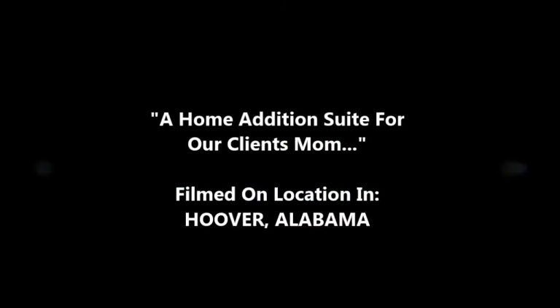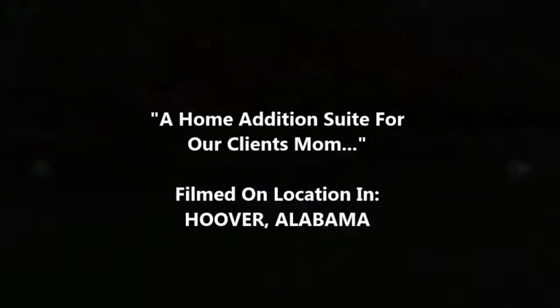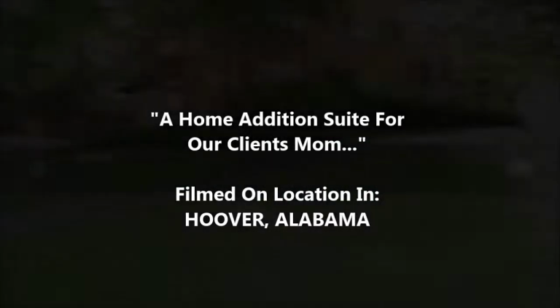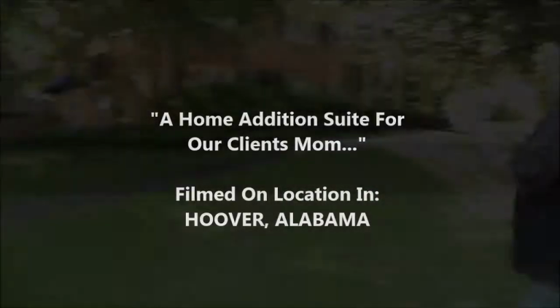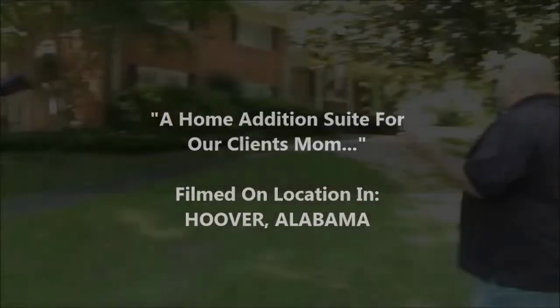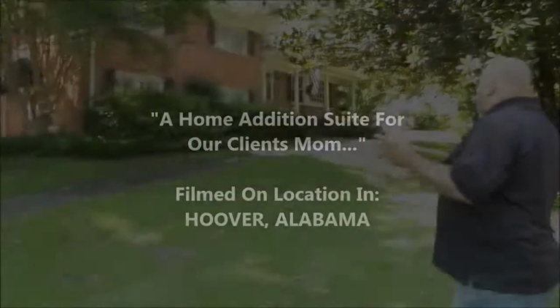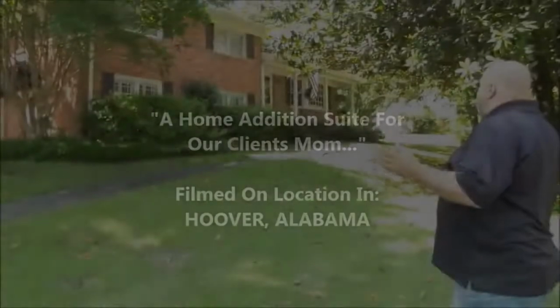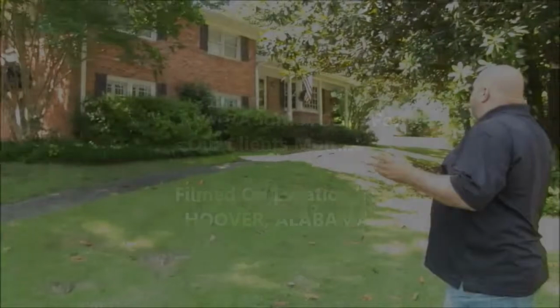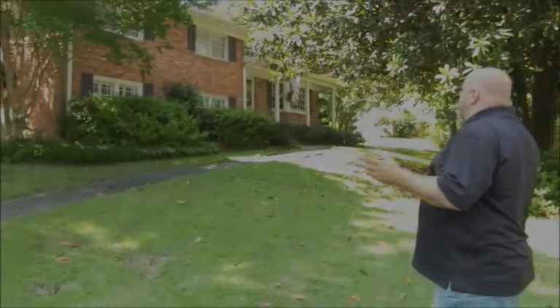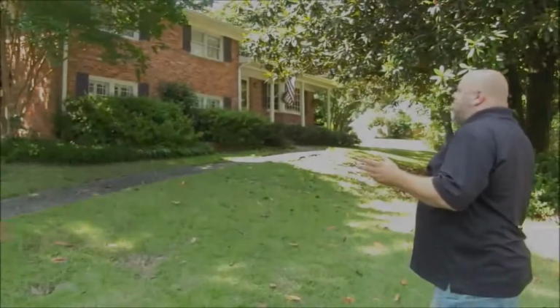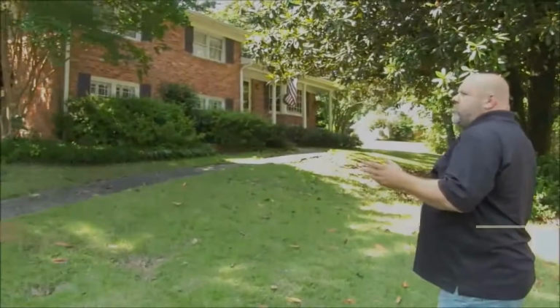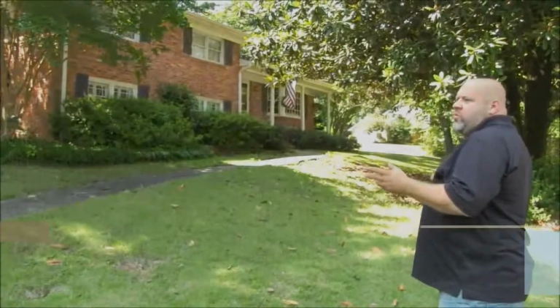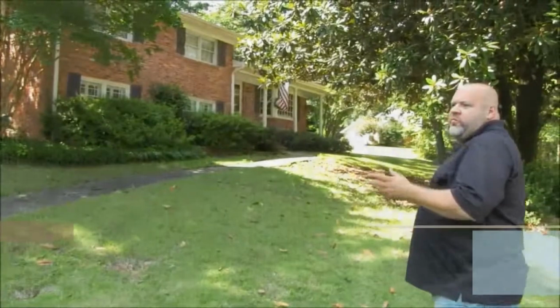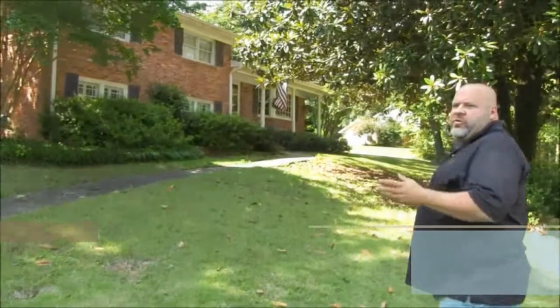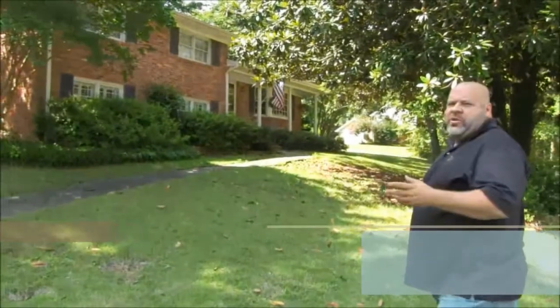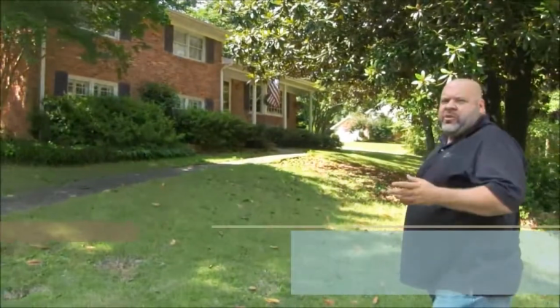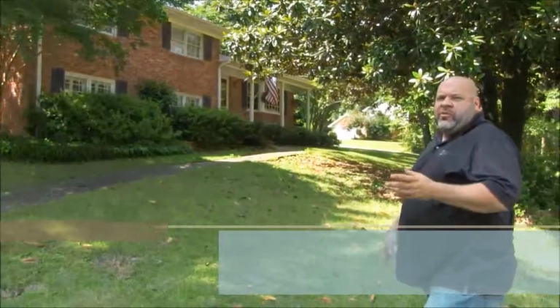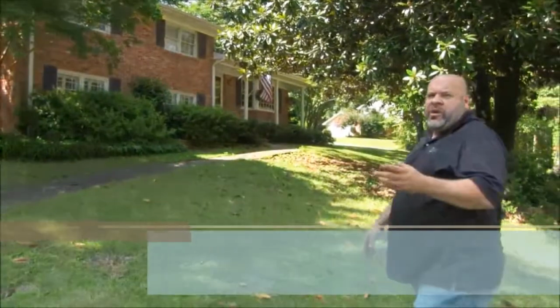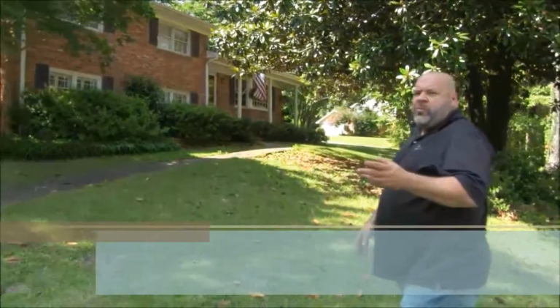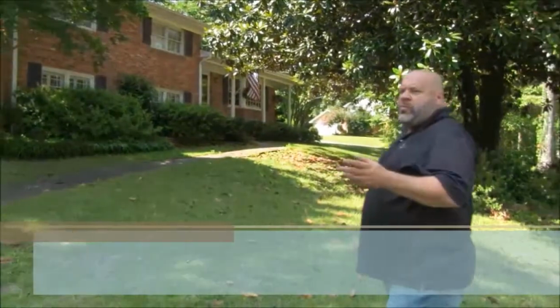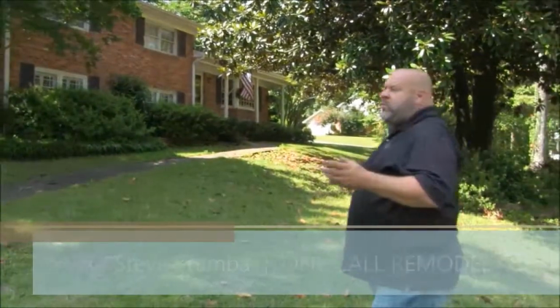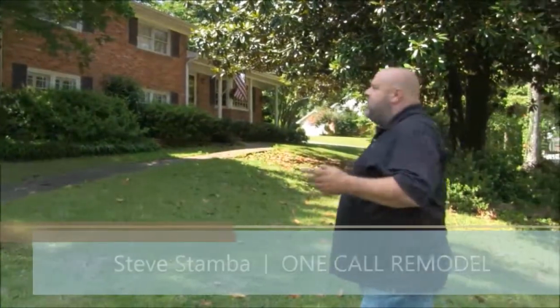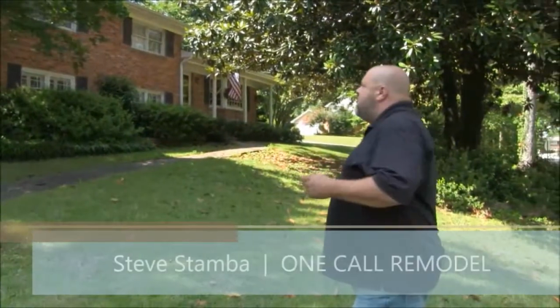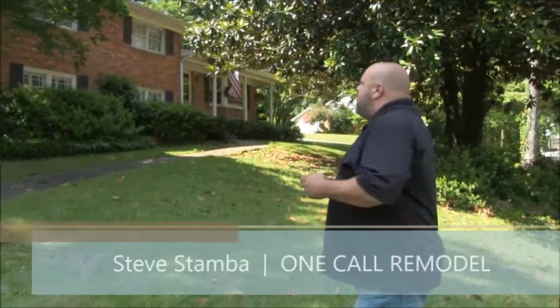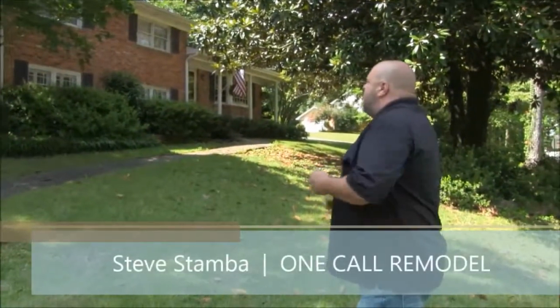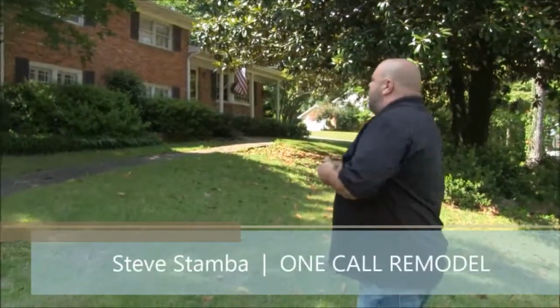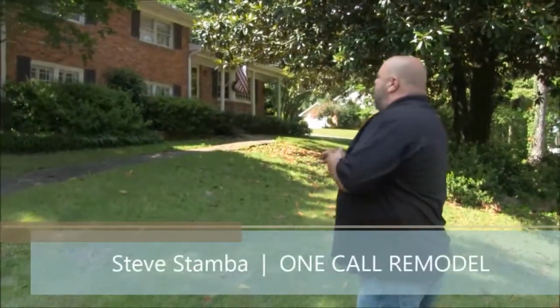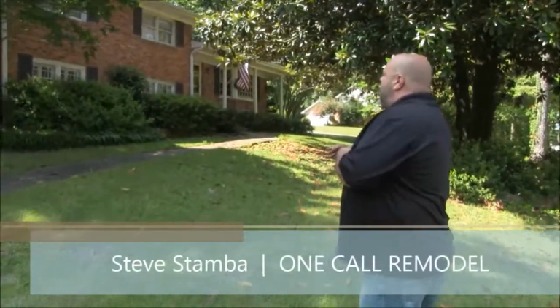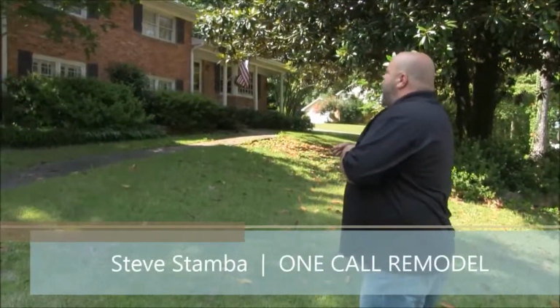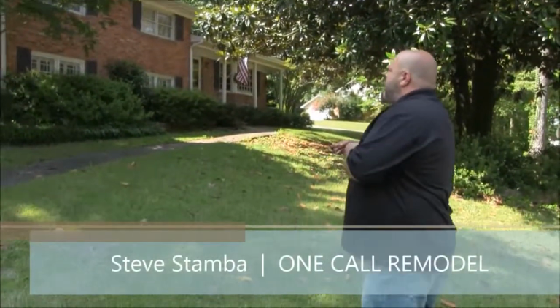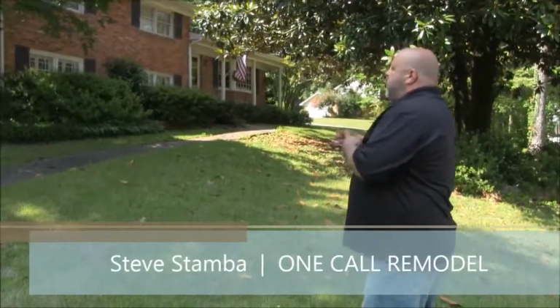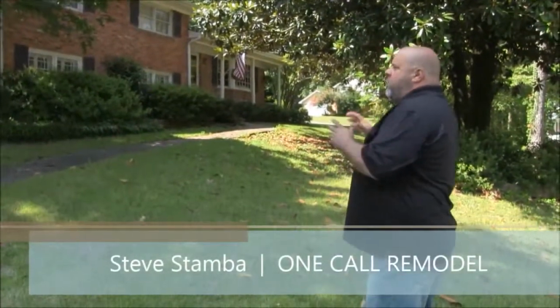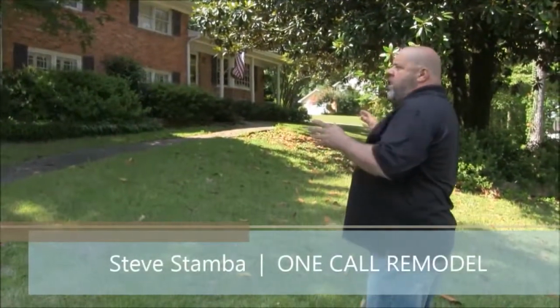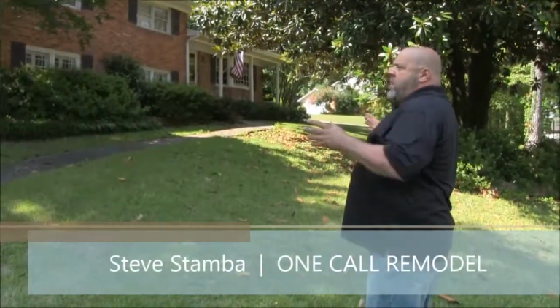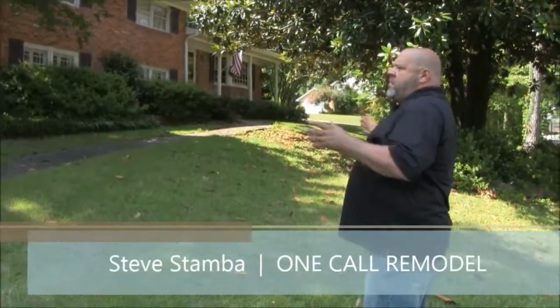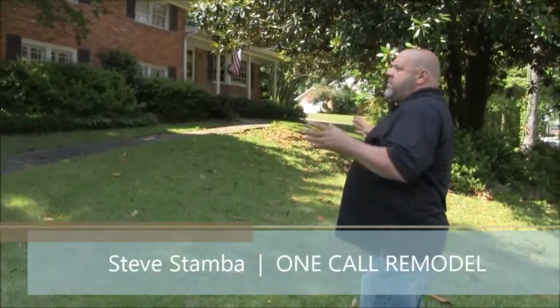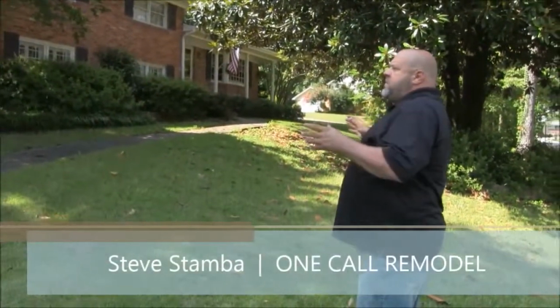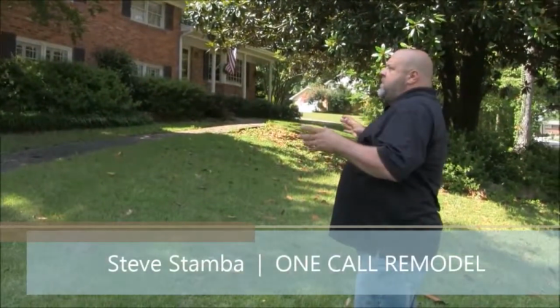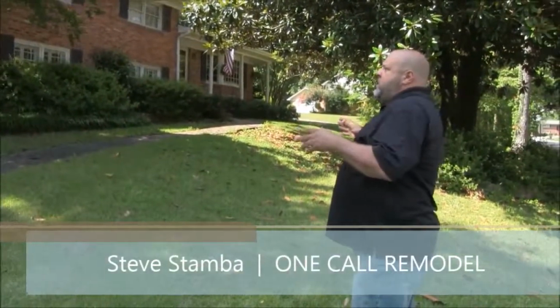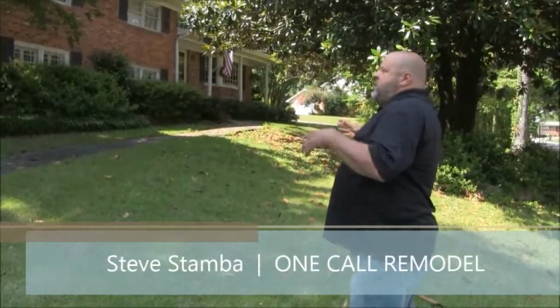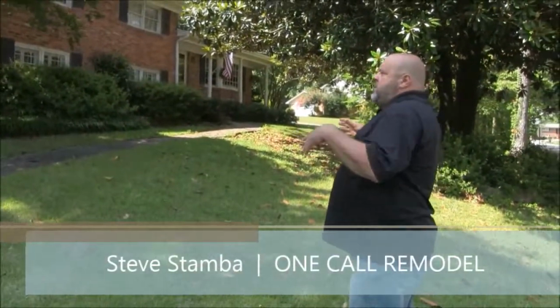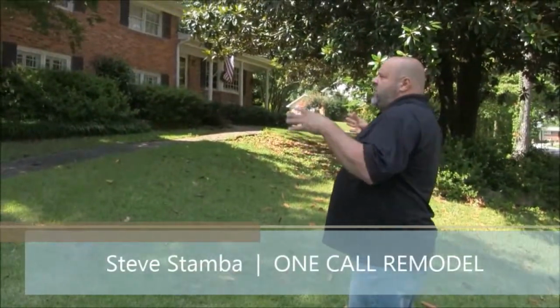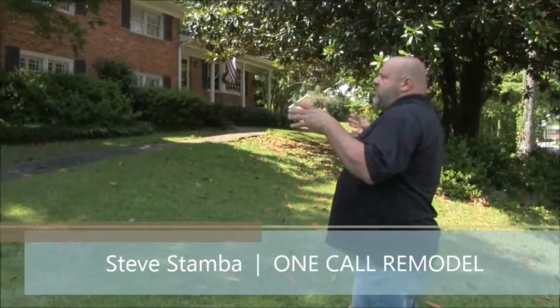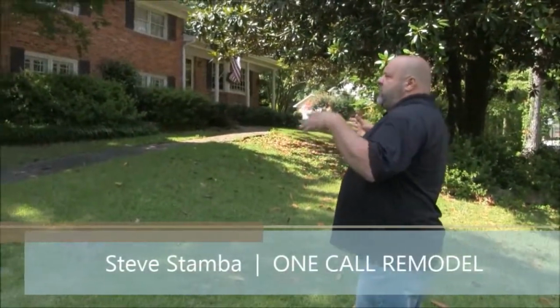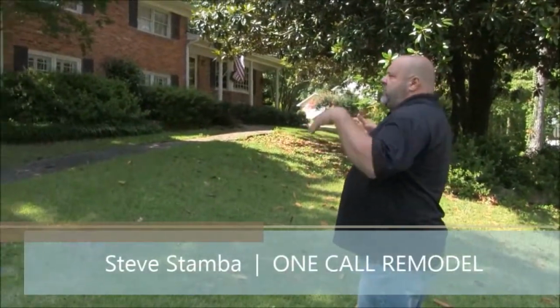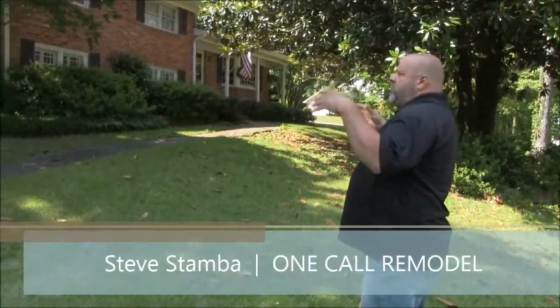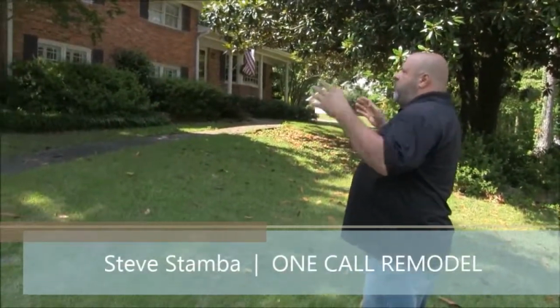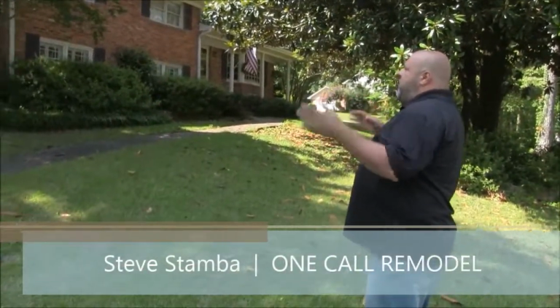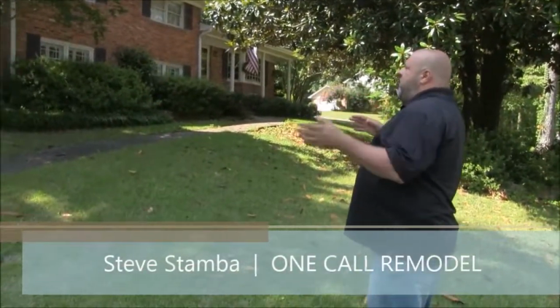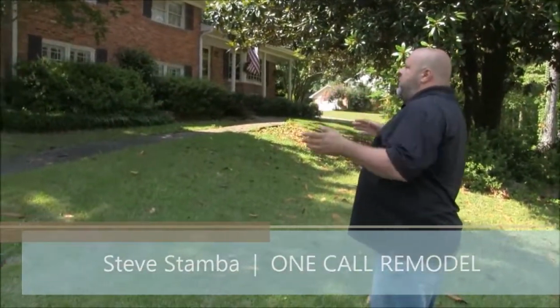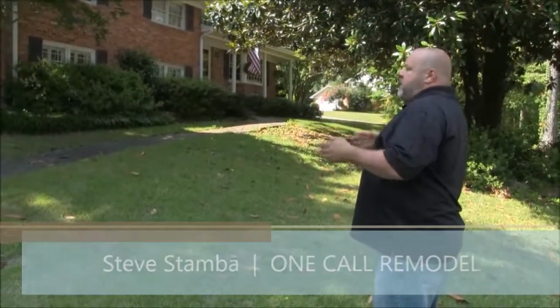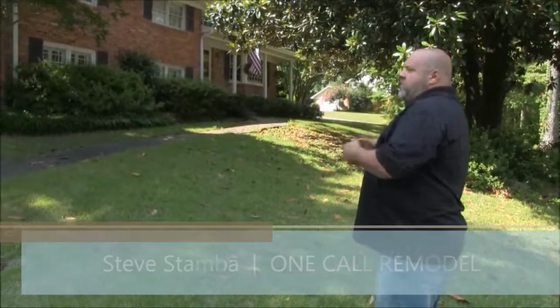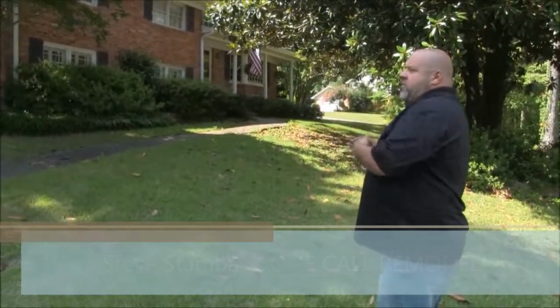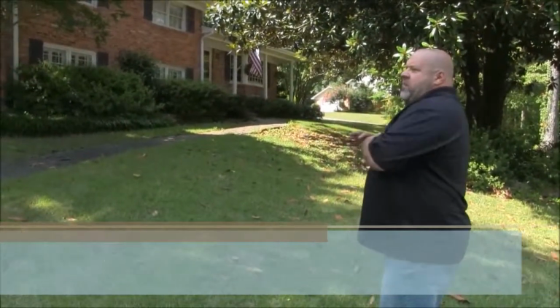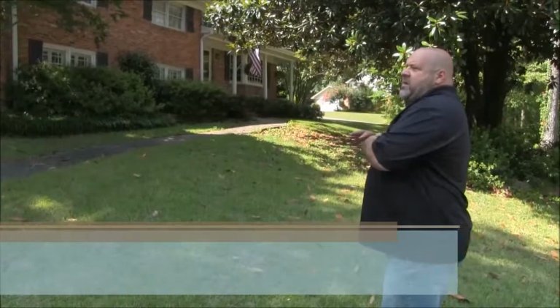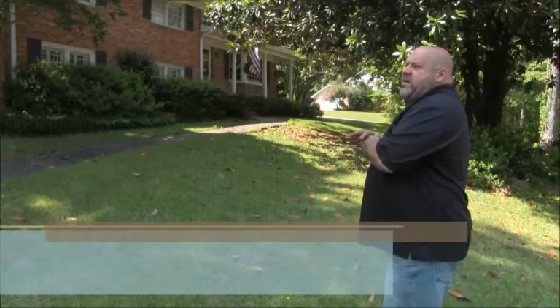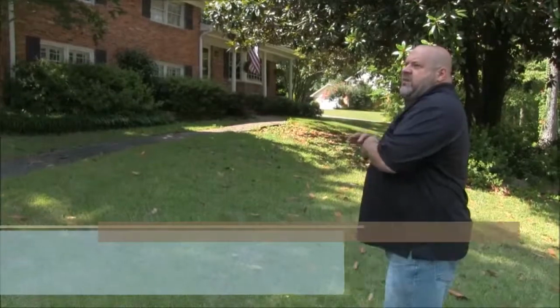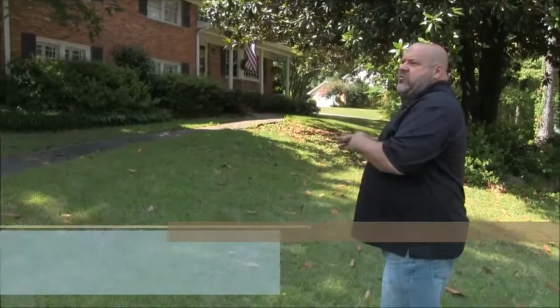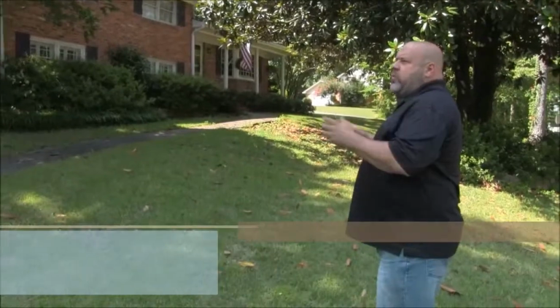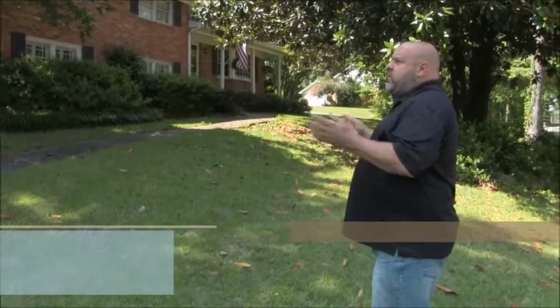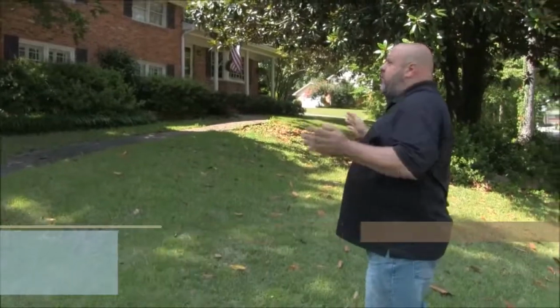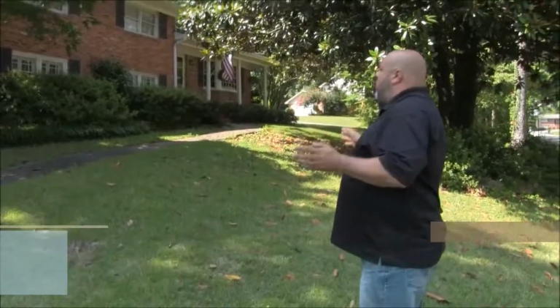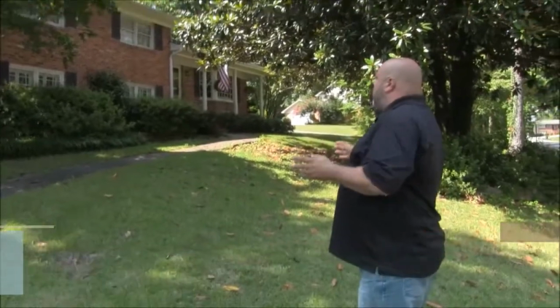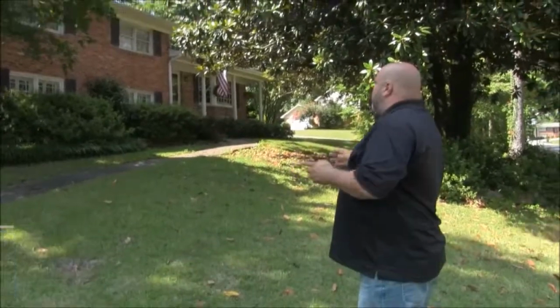This is a house right here we're doing for a younger couple. Their mom is going to move in with them, and so they need a suite for her.